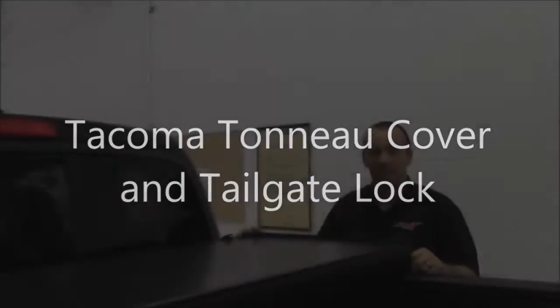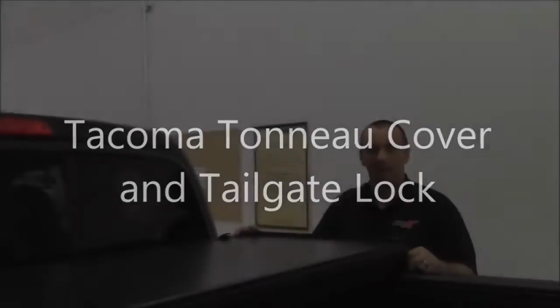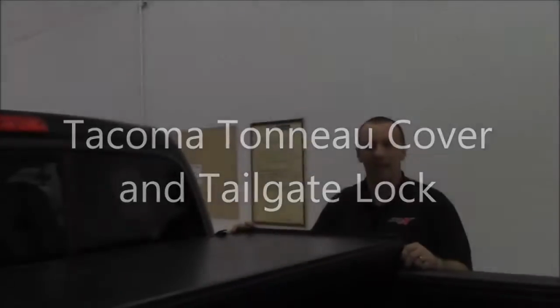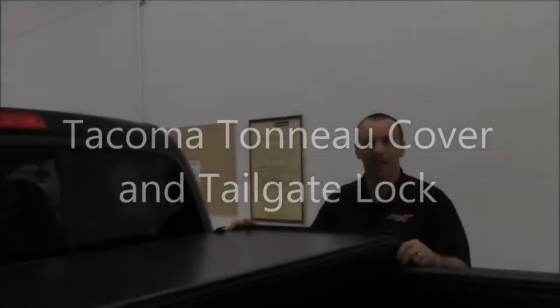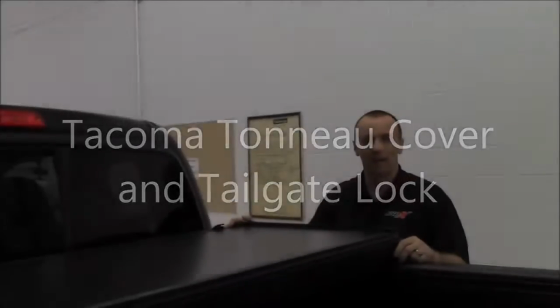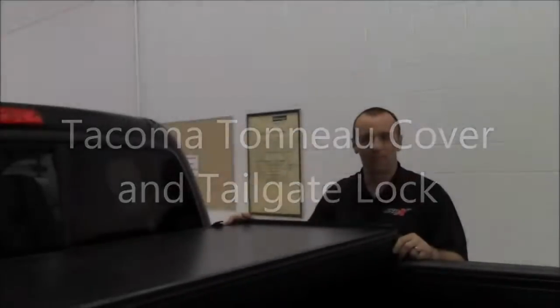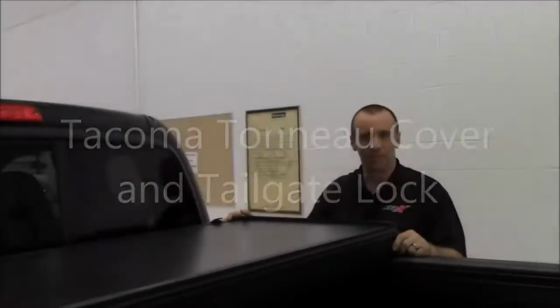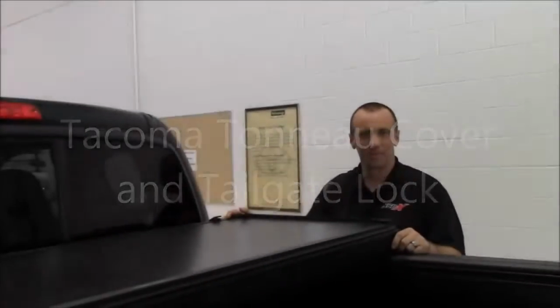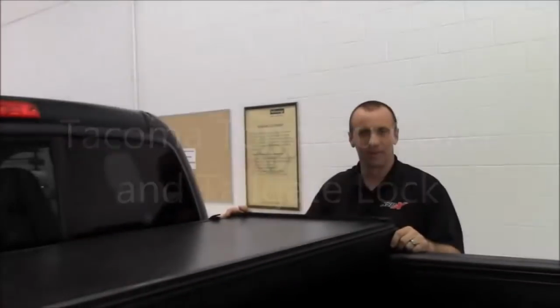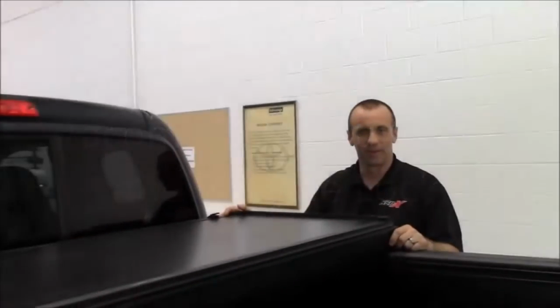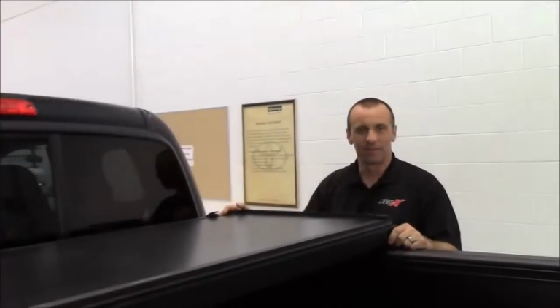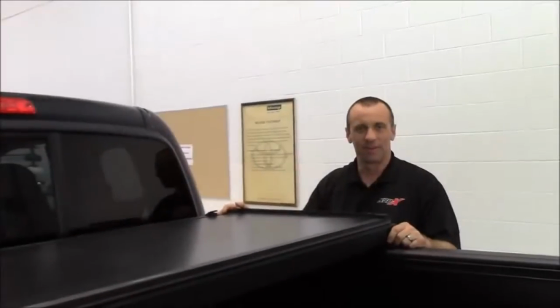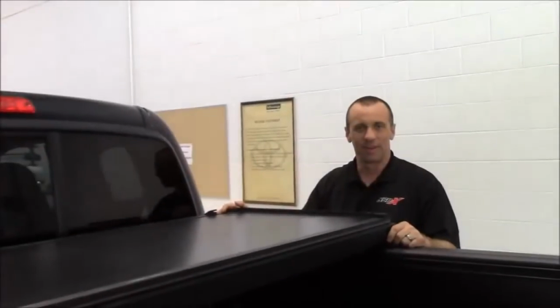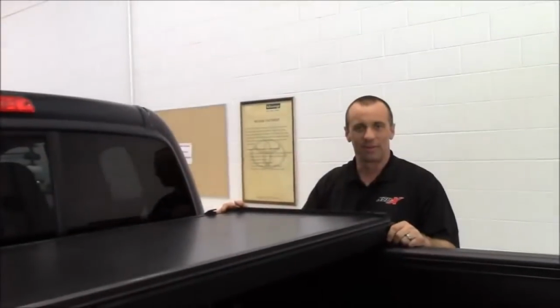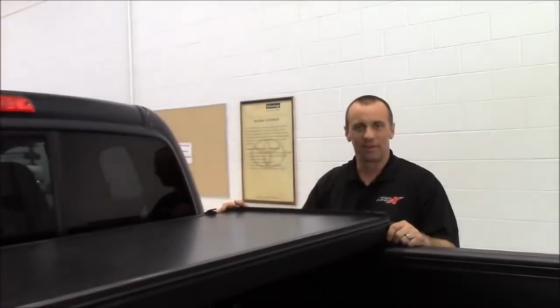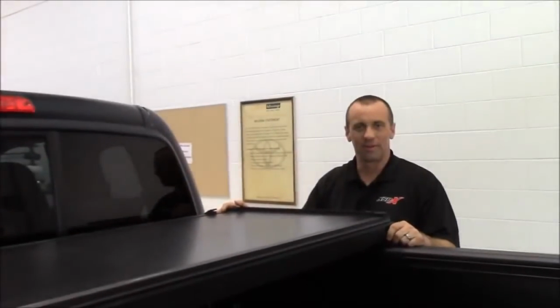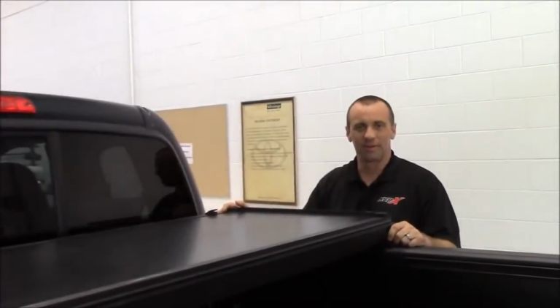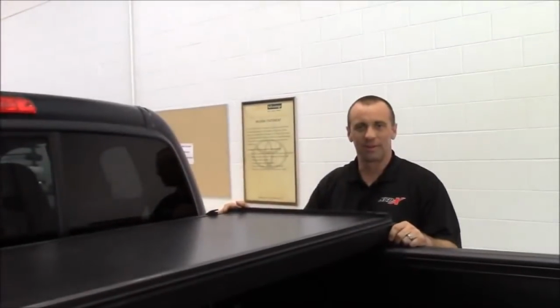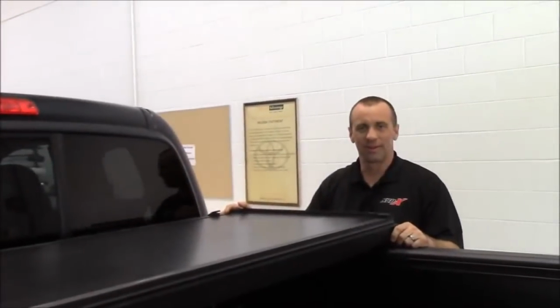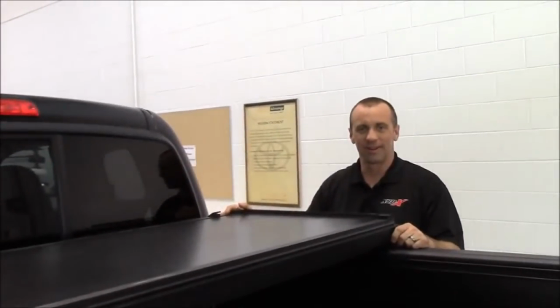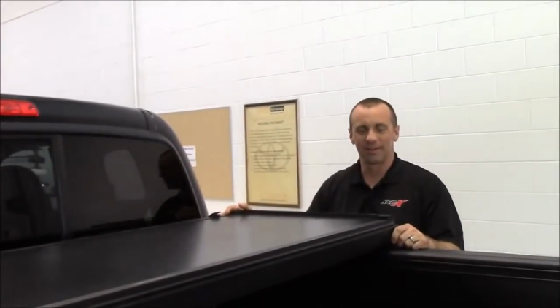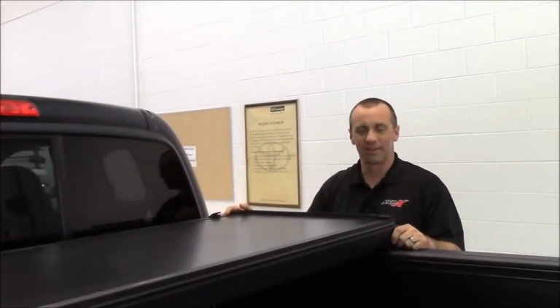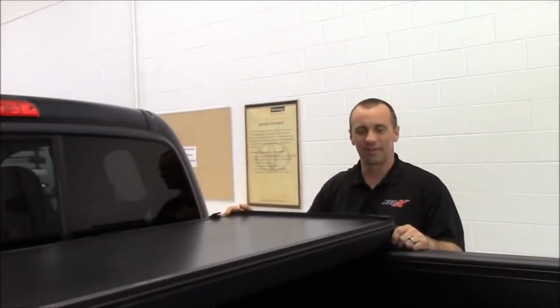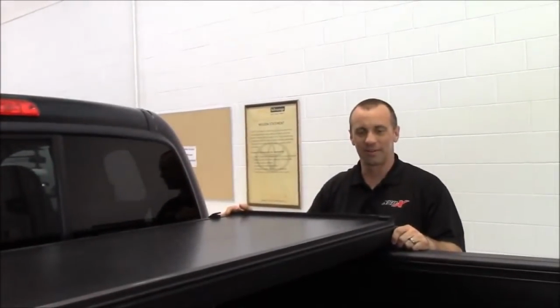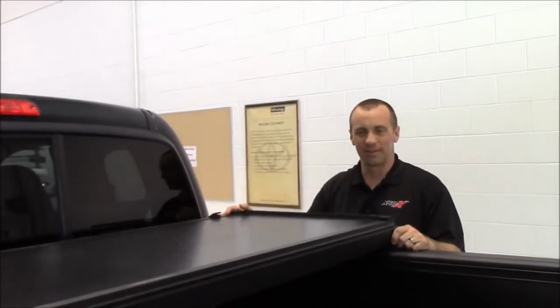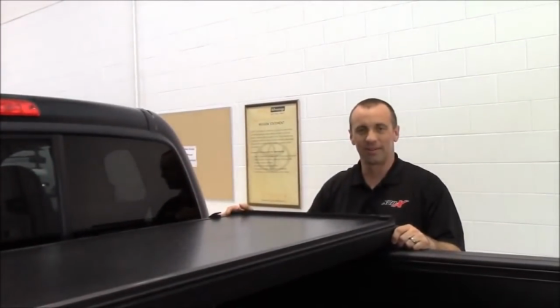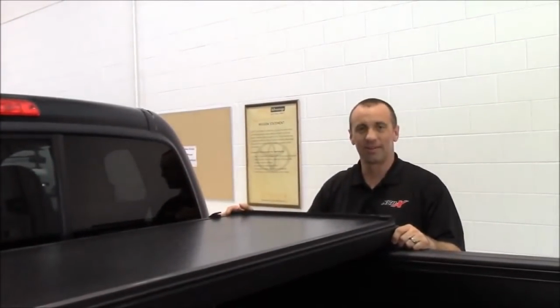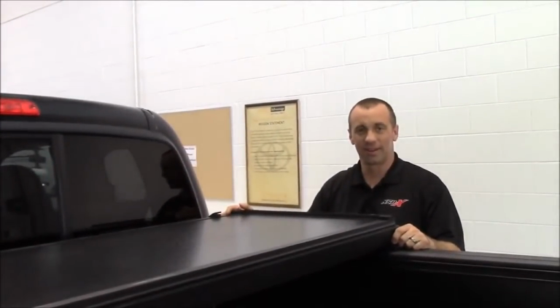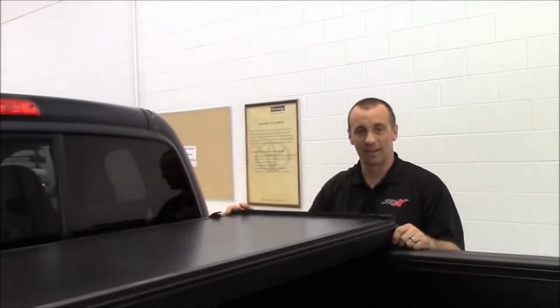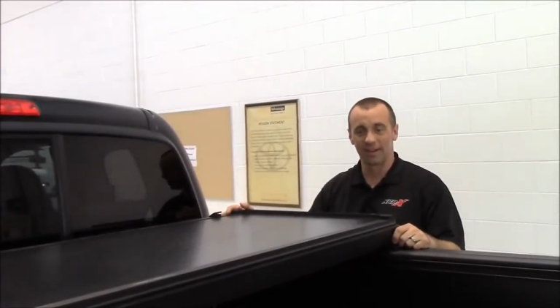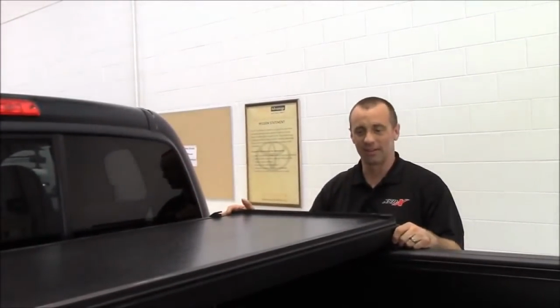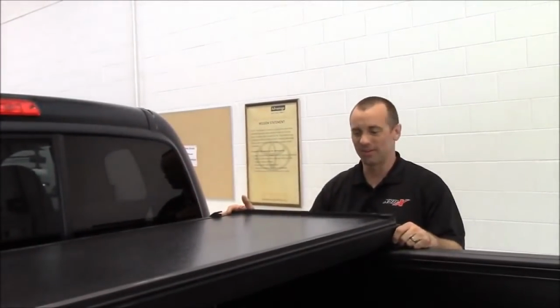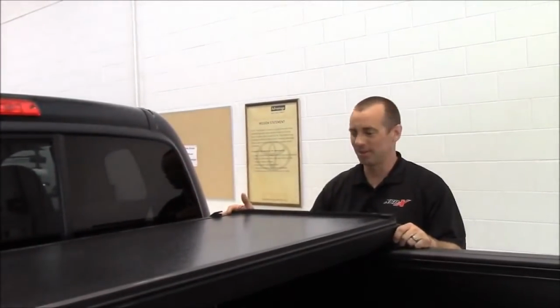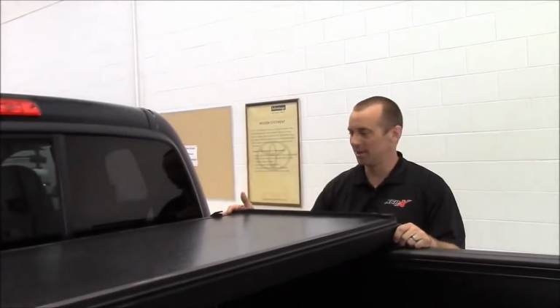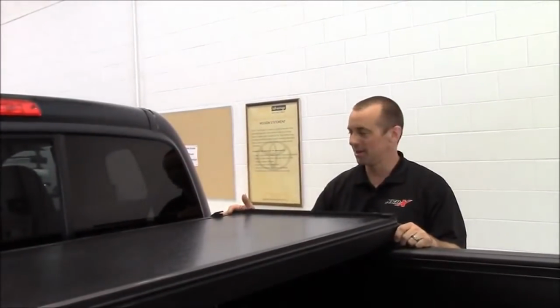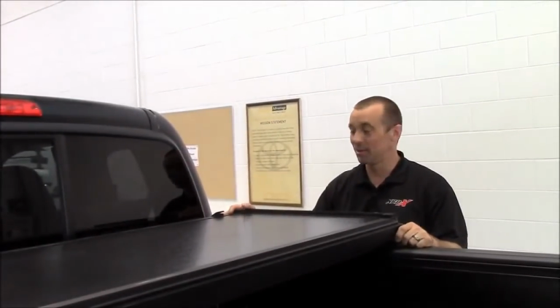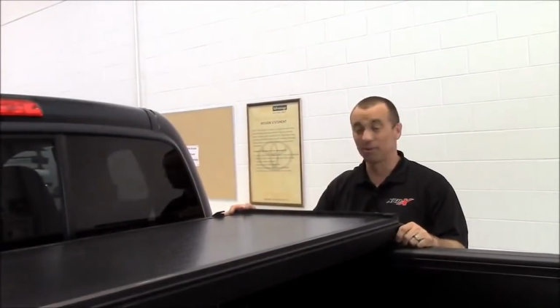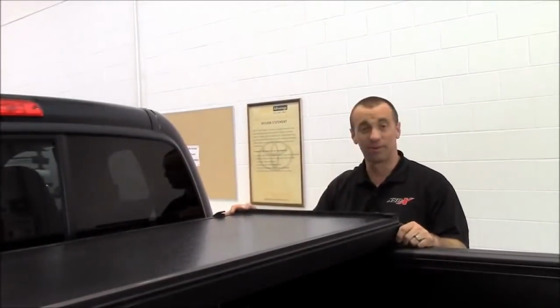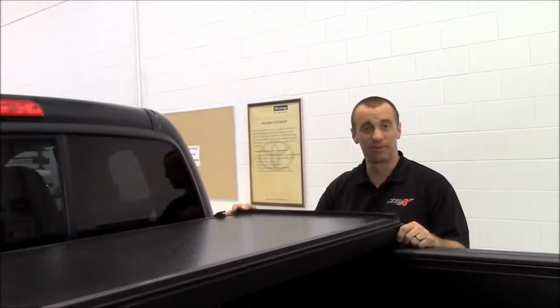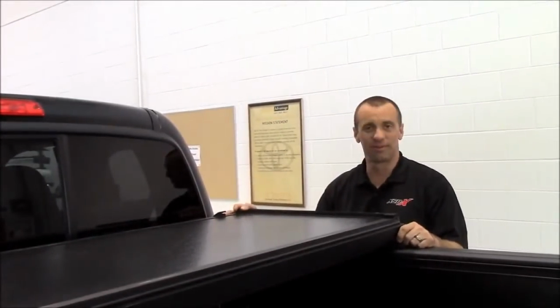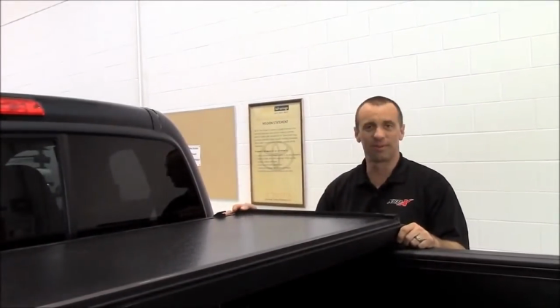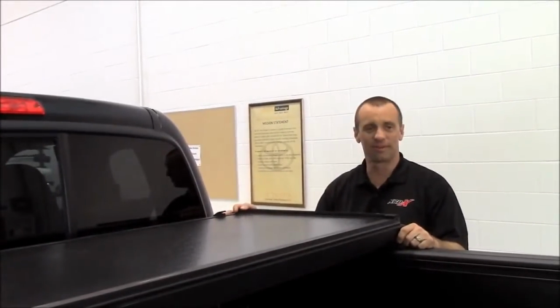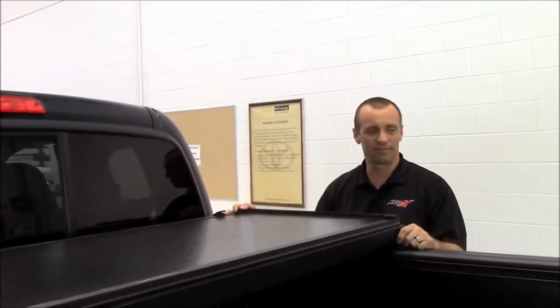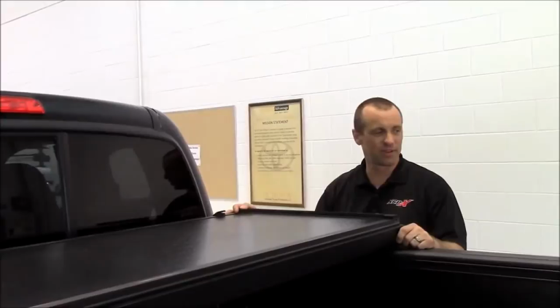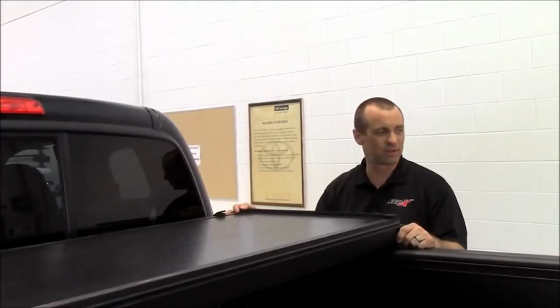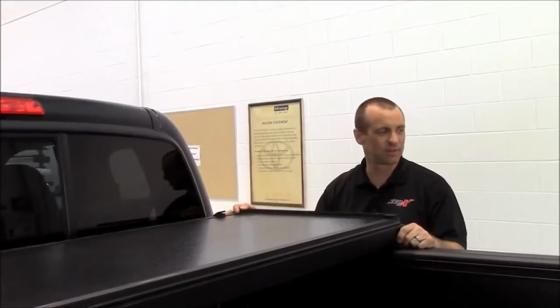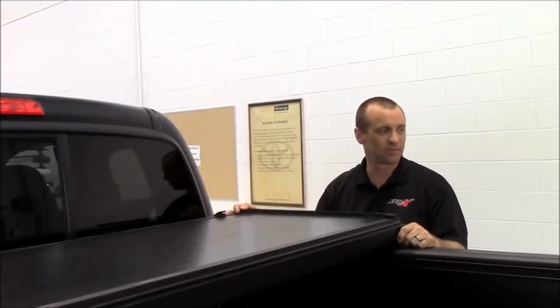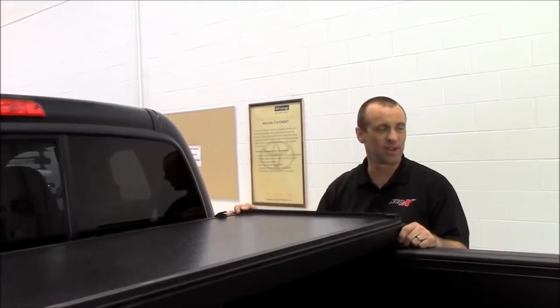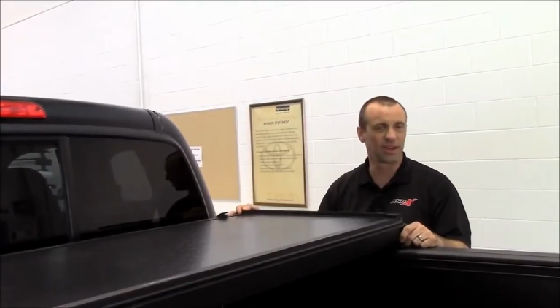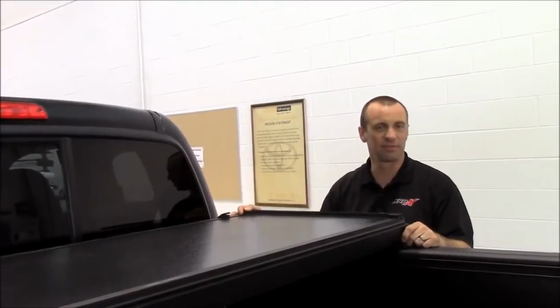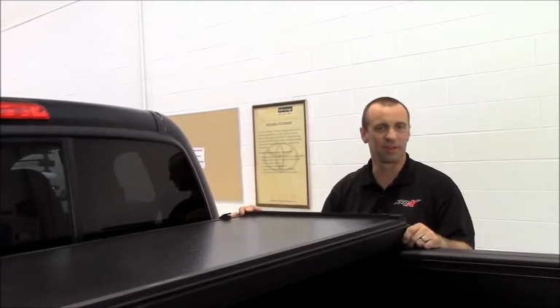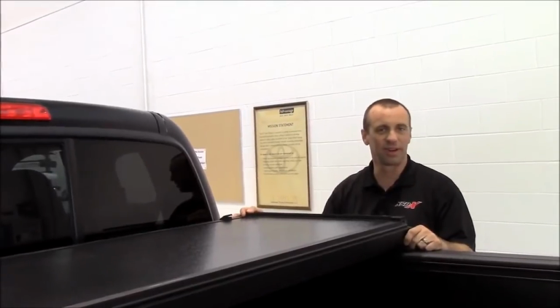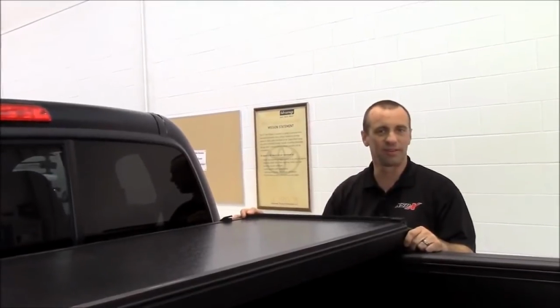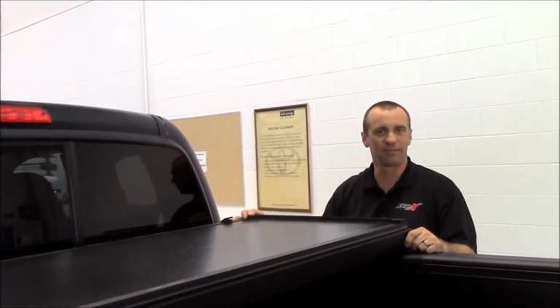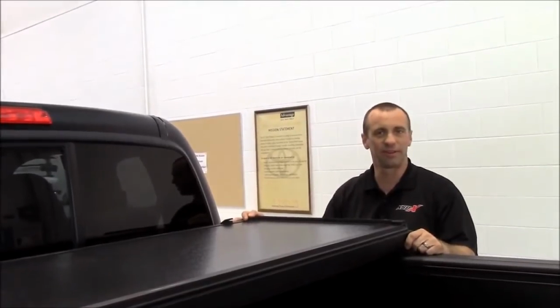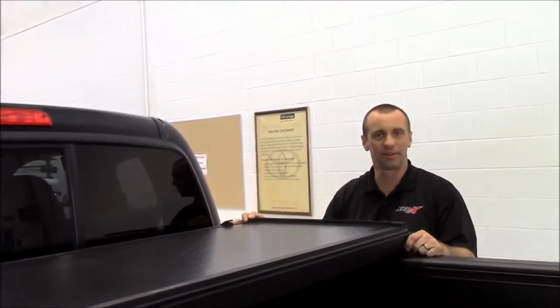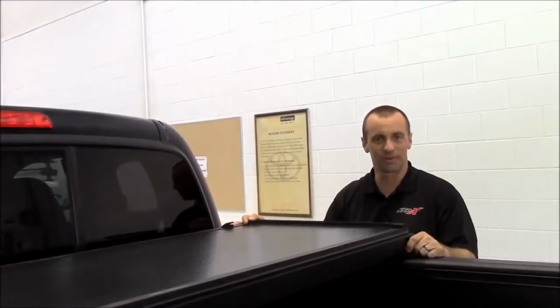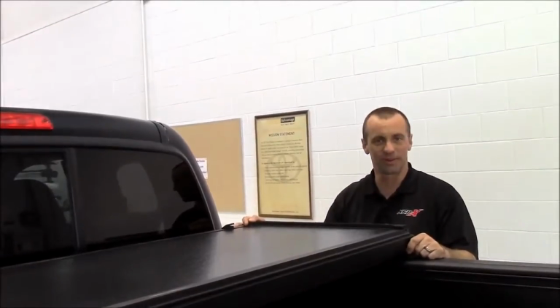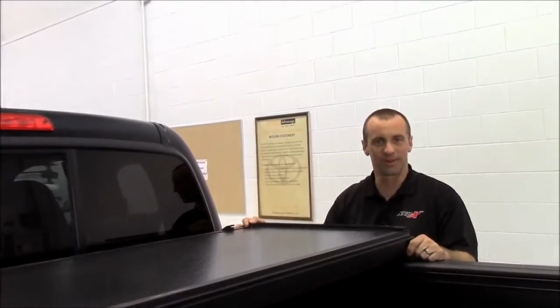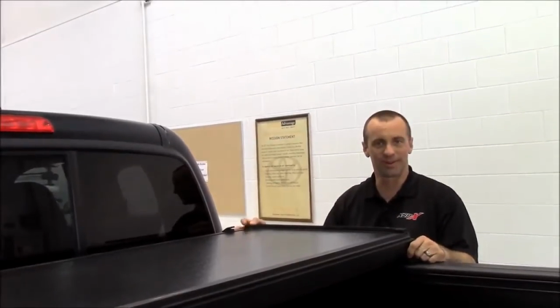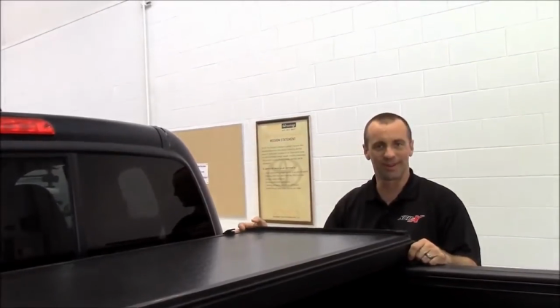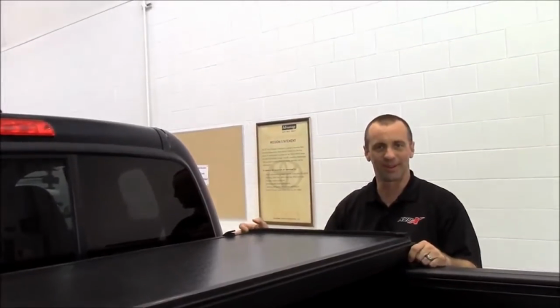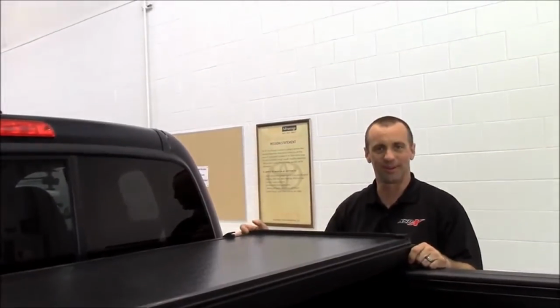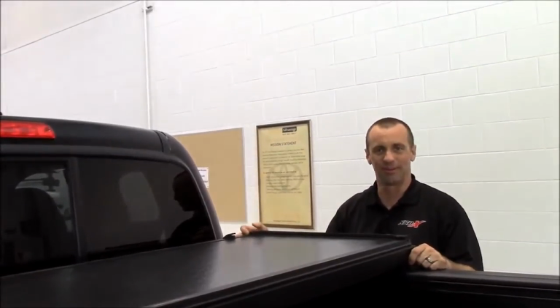Hi, I'm Tim Toto with Southeast Toyota Accessories. I'd like to show you a couple of new features we have today for your Toyota Tacoma.